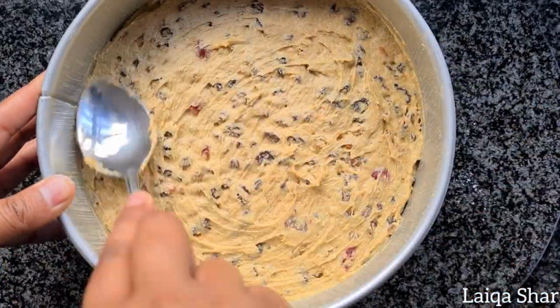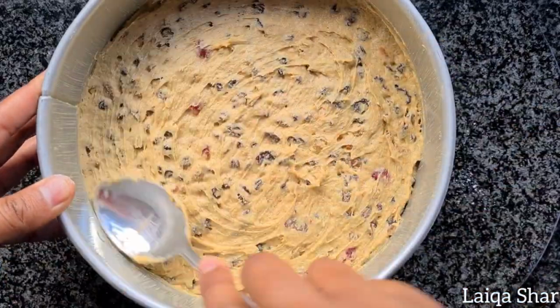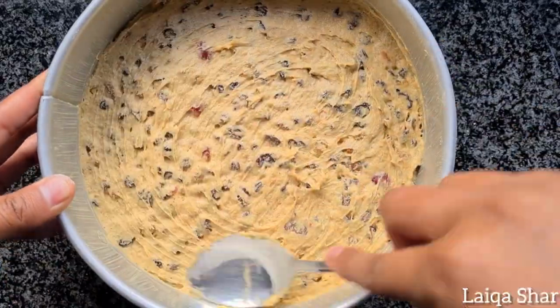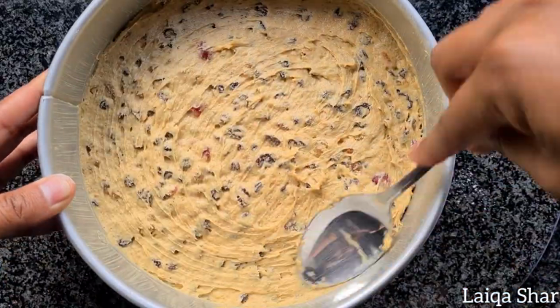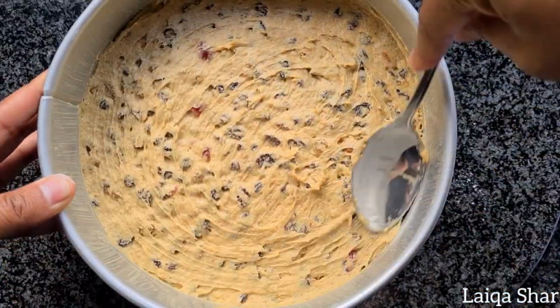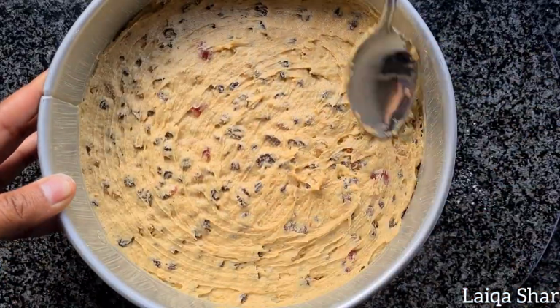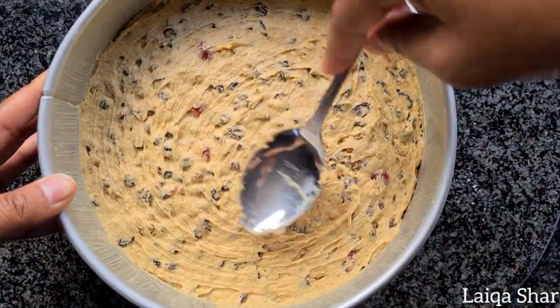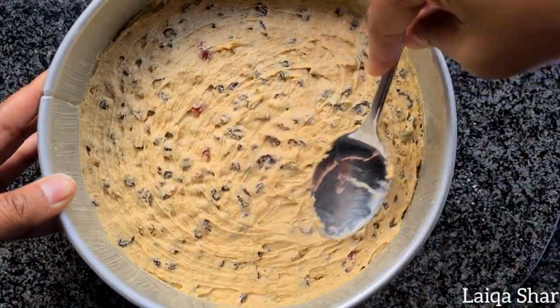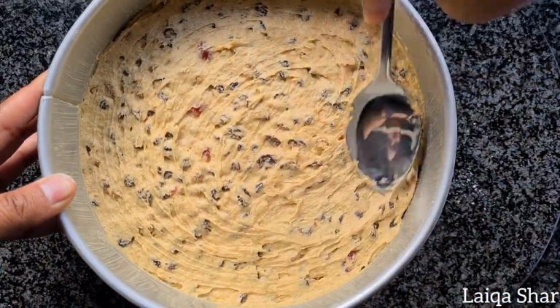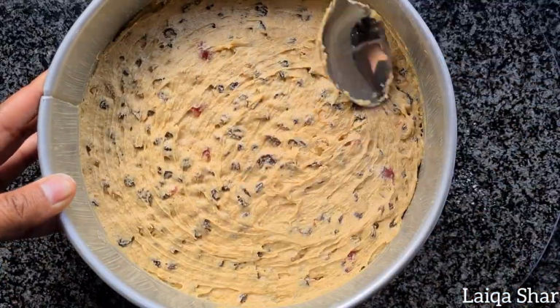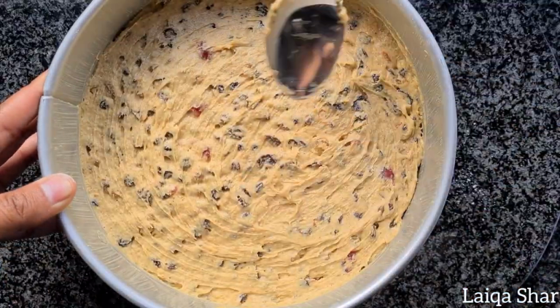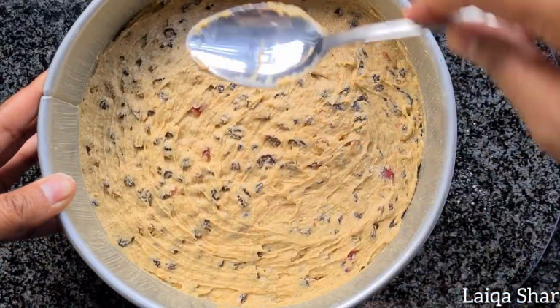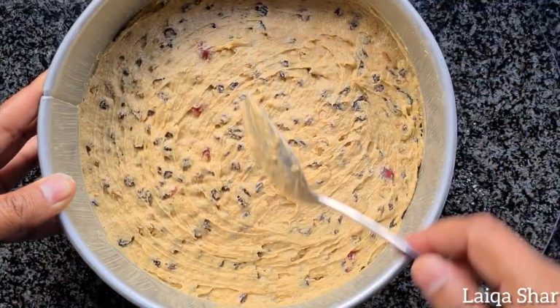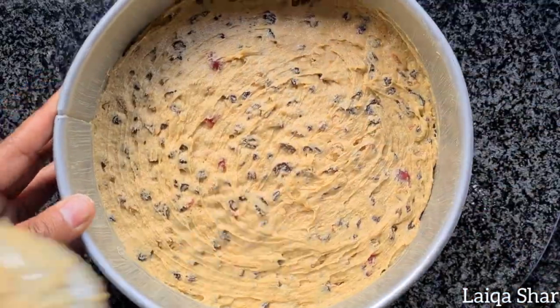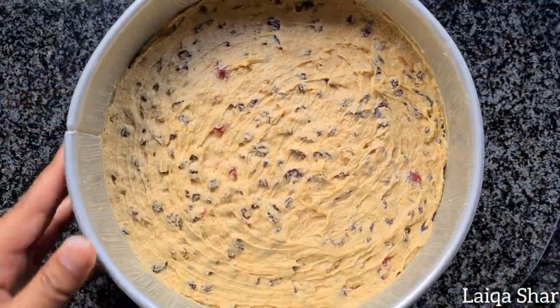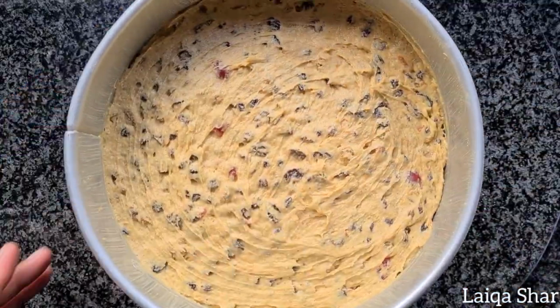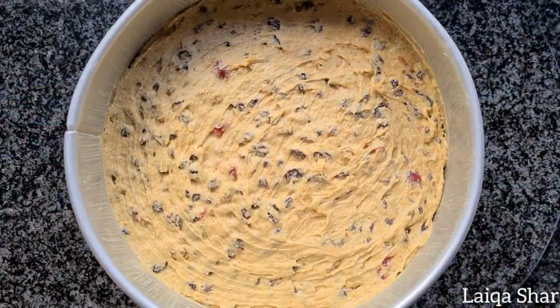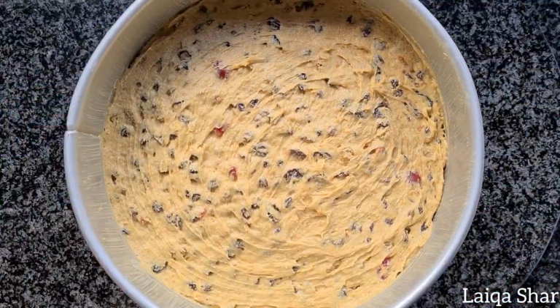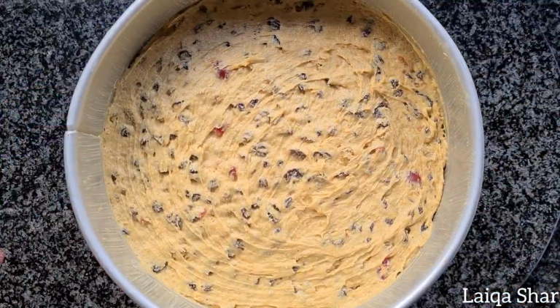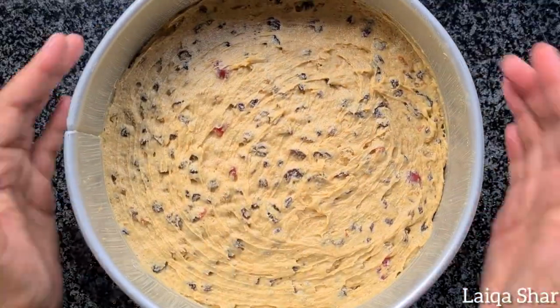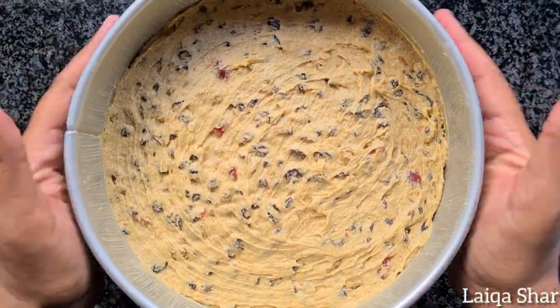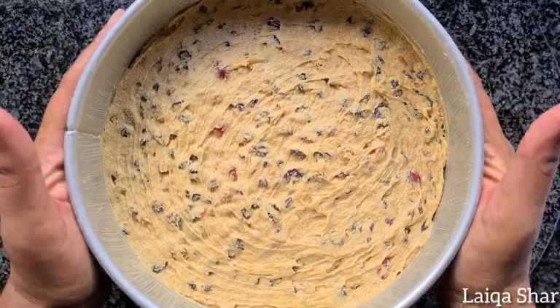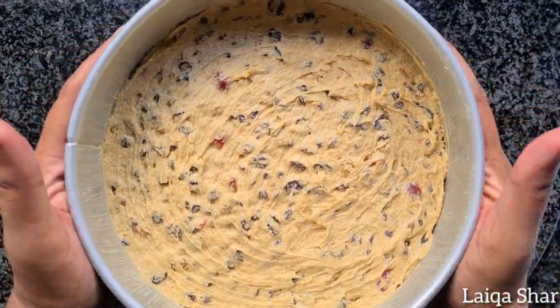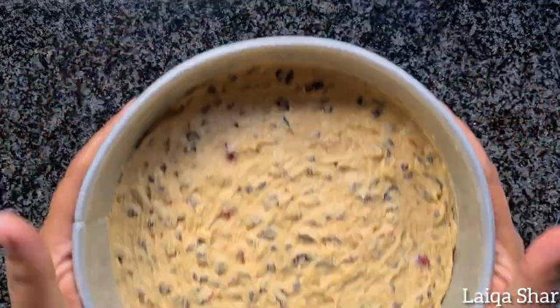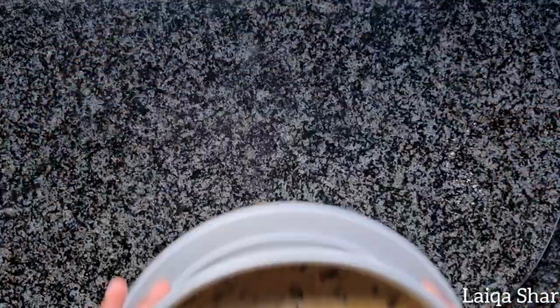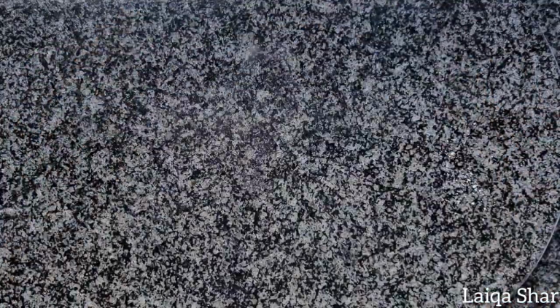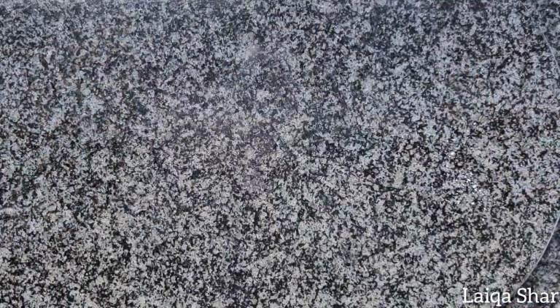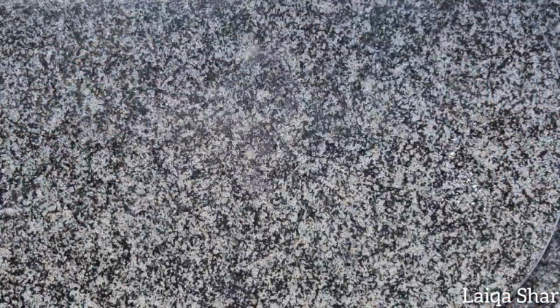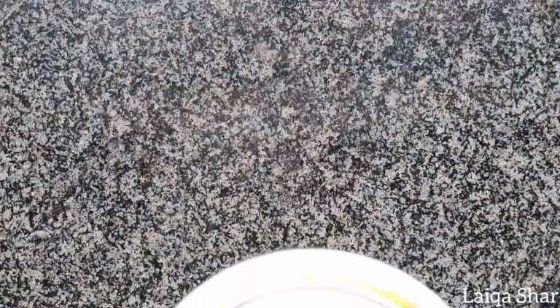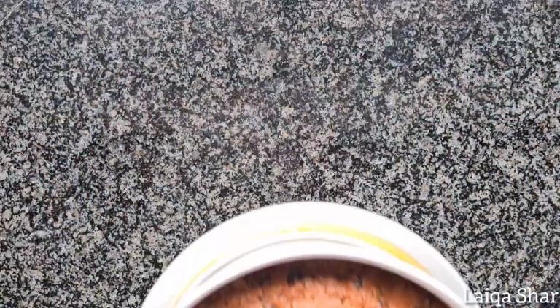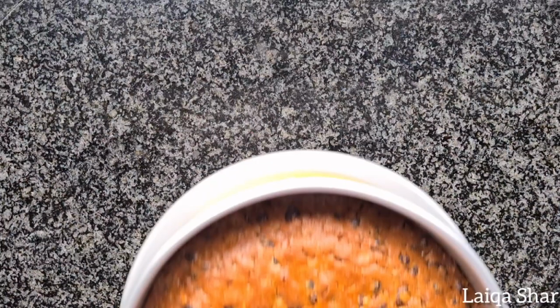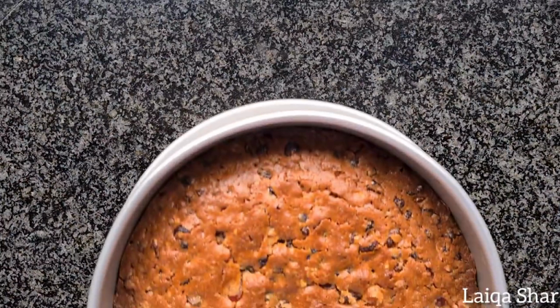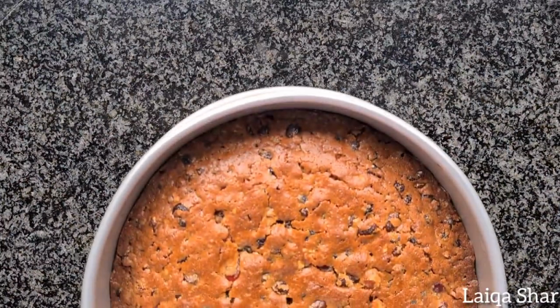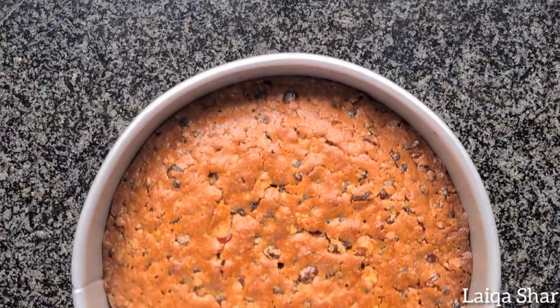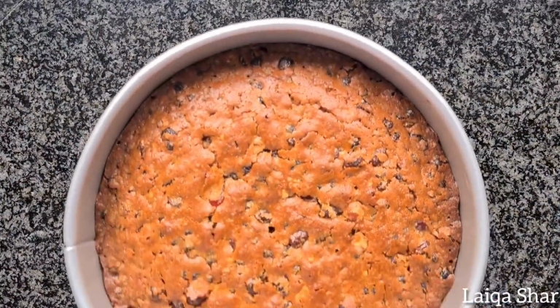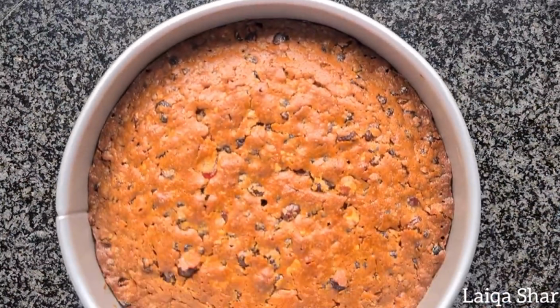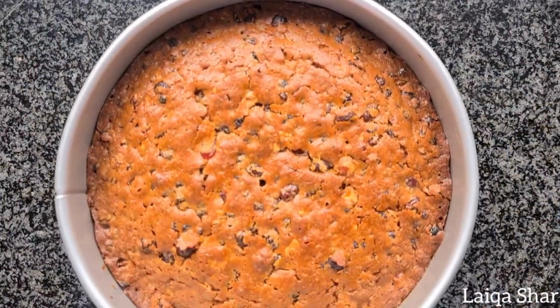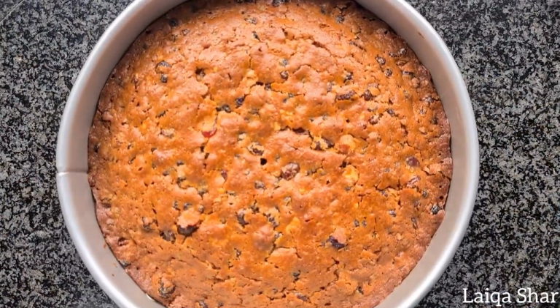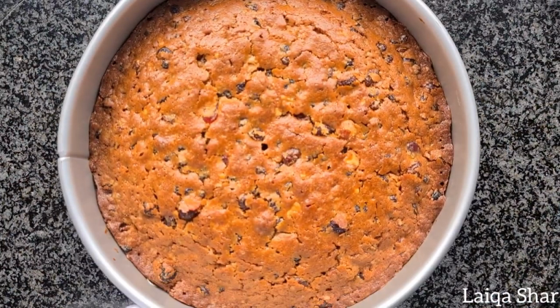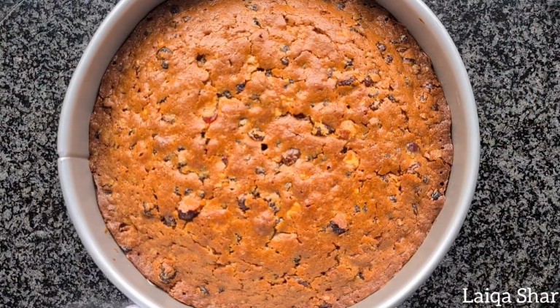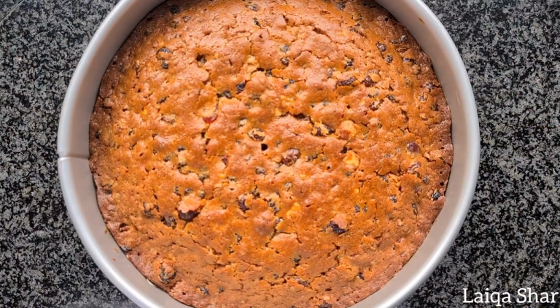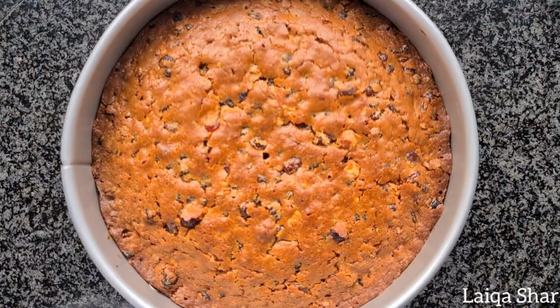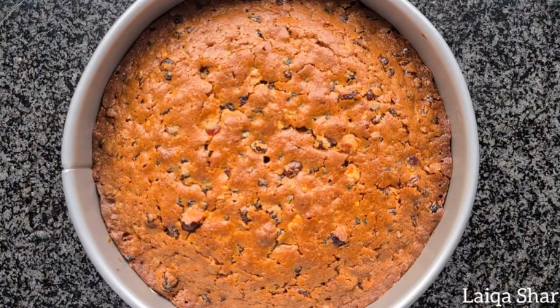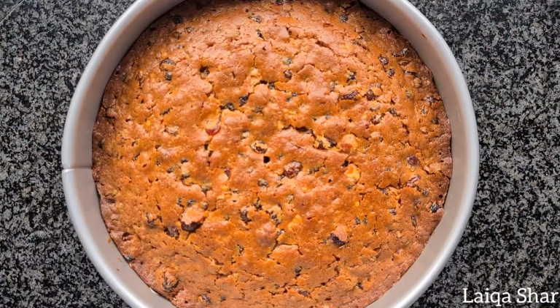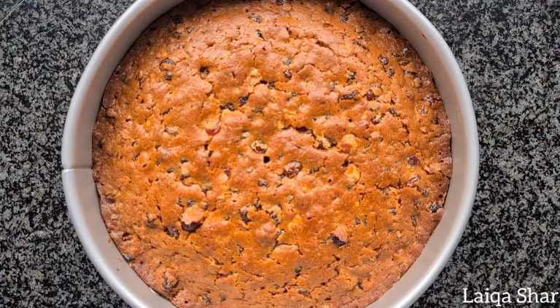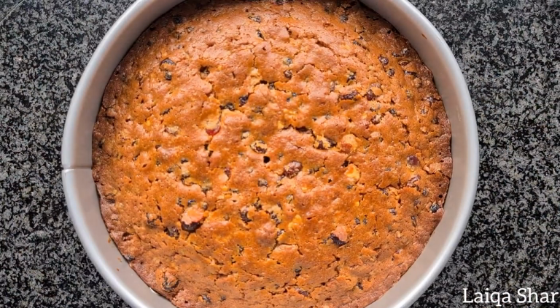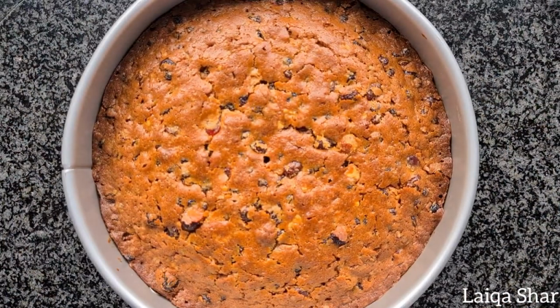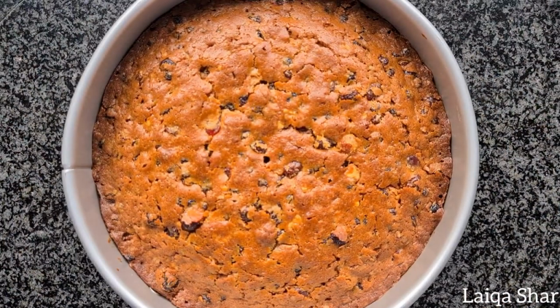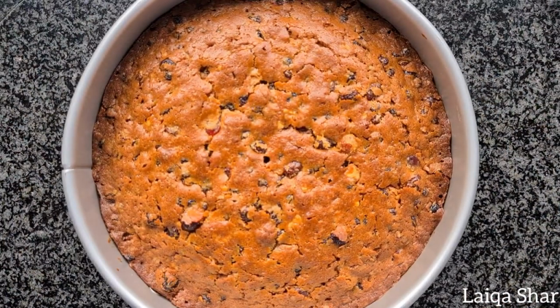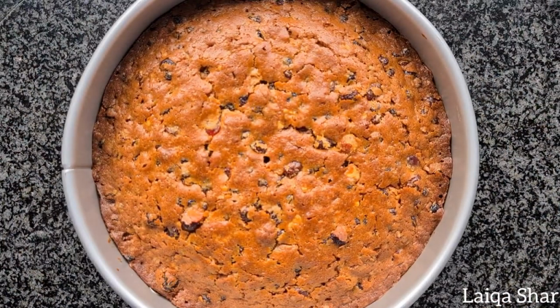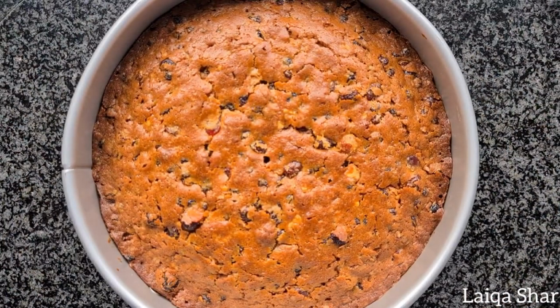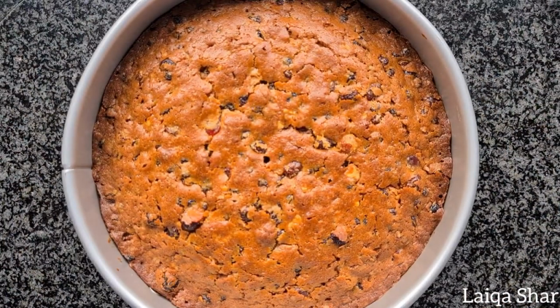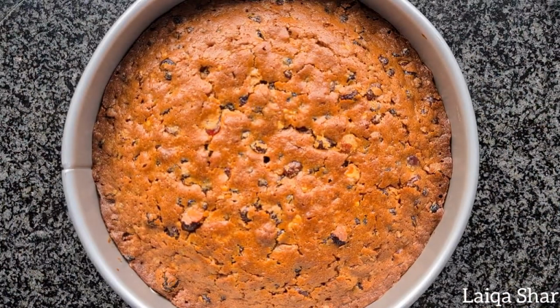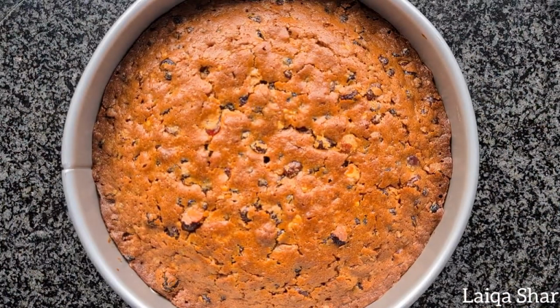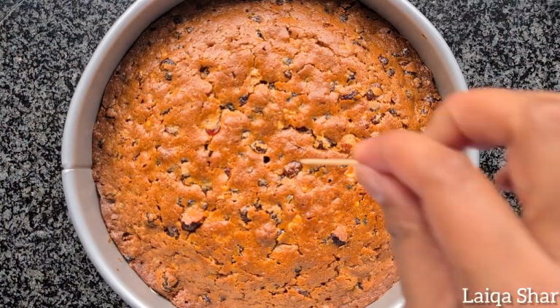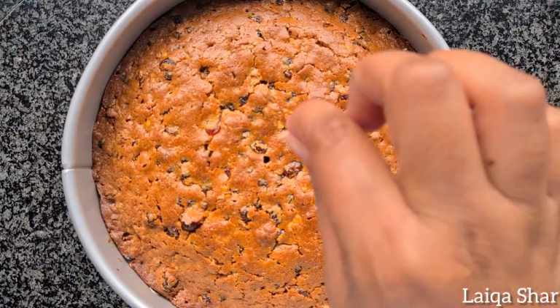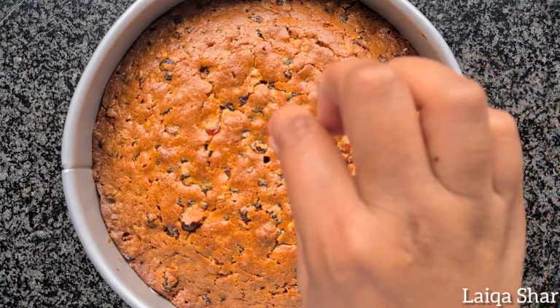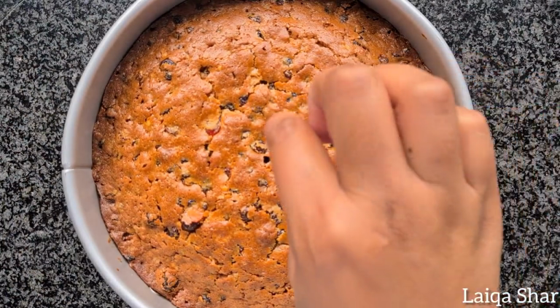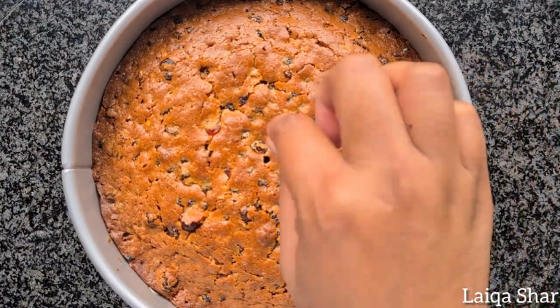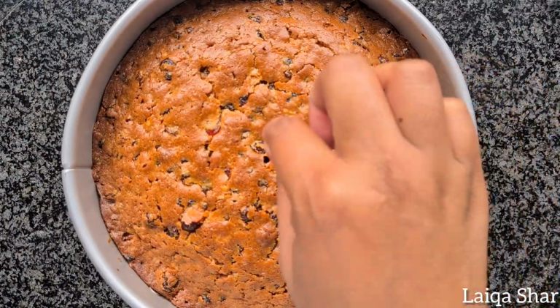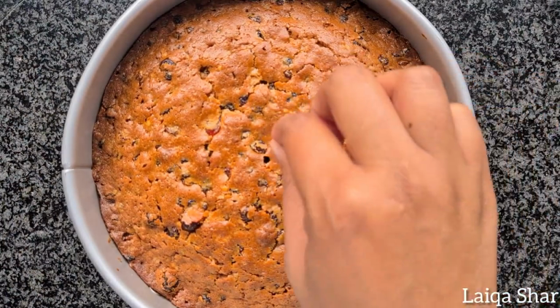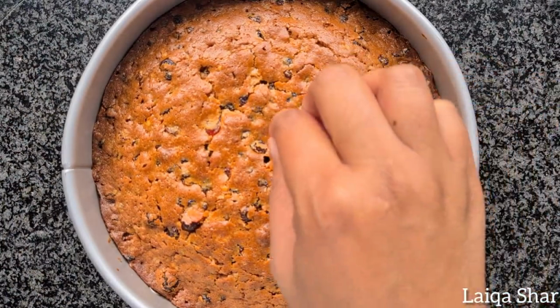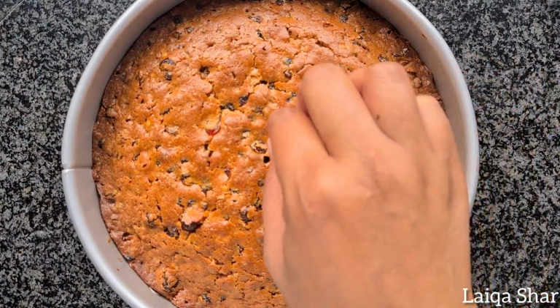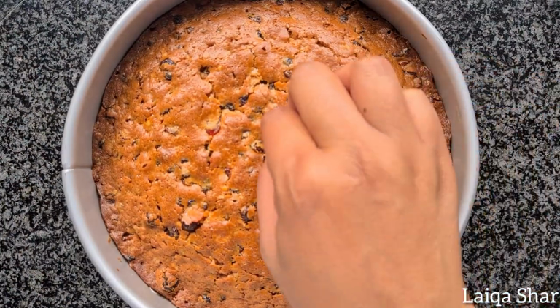Bake at 140 degrees for one and a half hours, or till a toothpick inserted into the centre comes out clean.